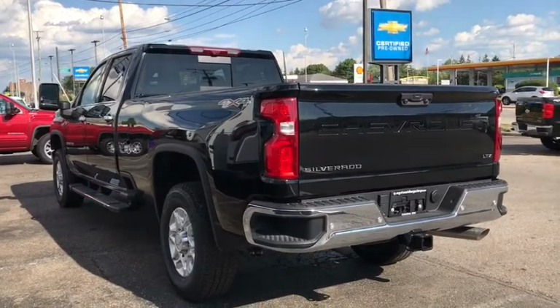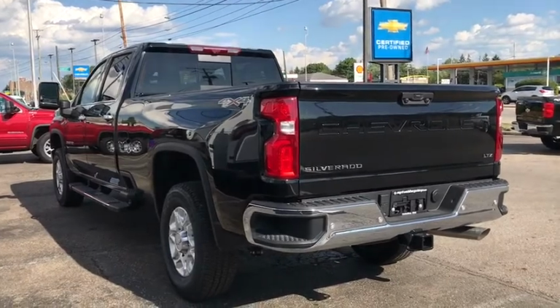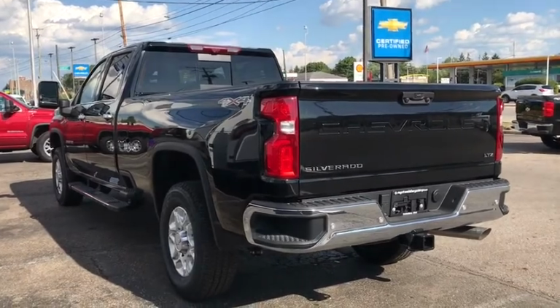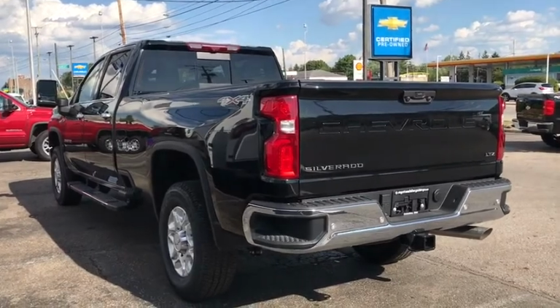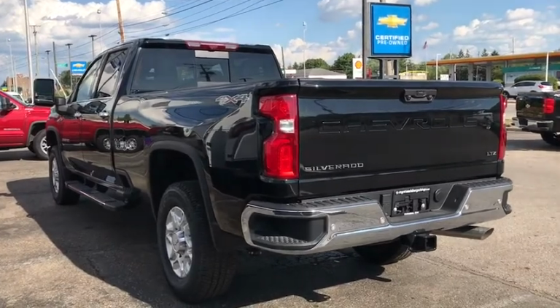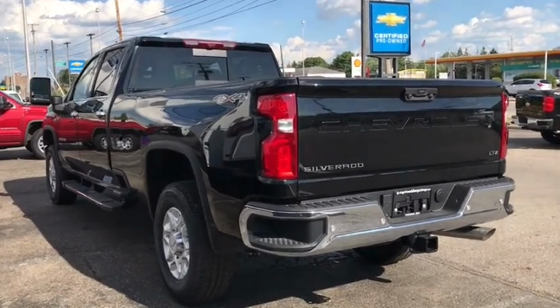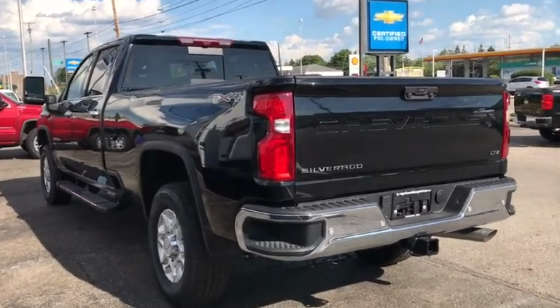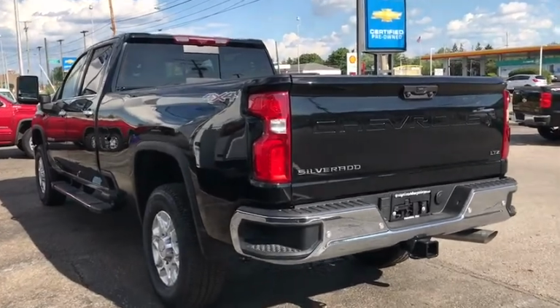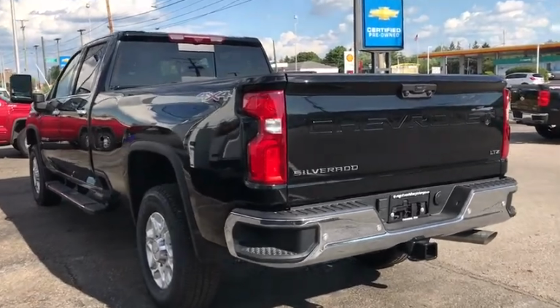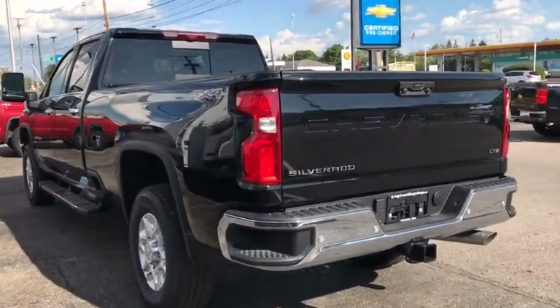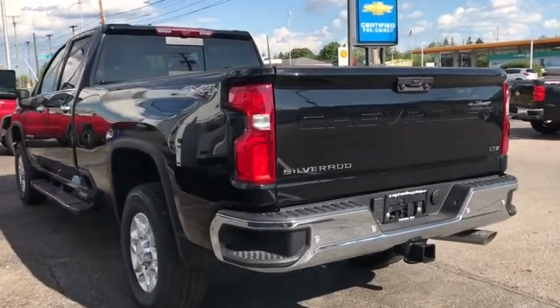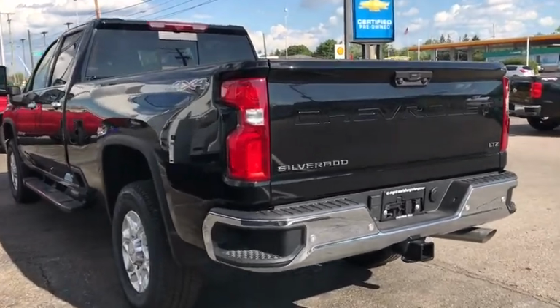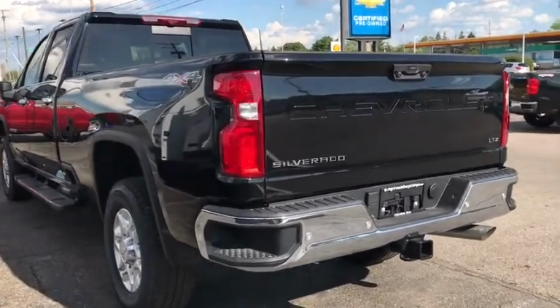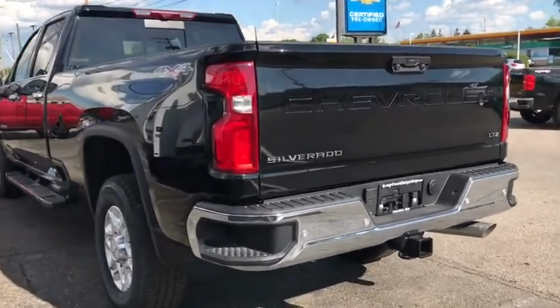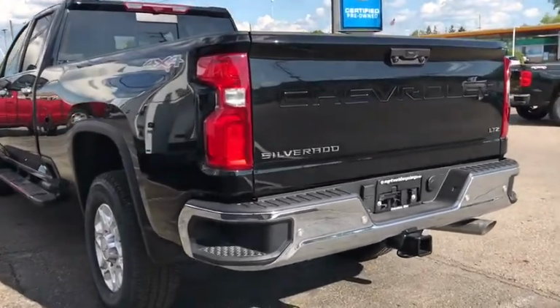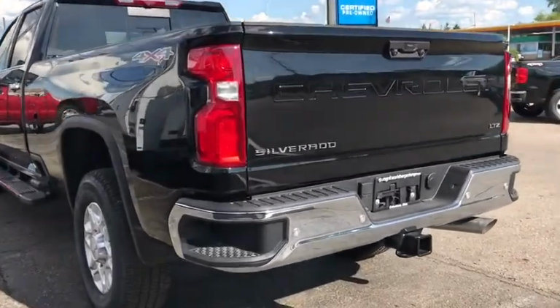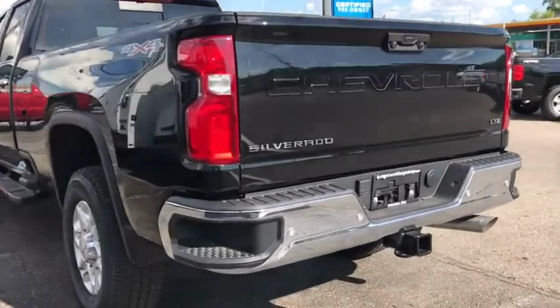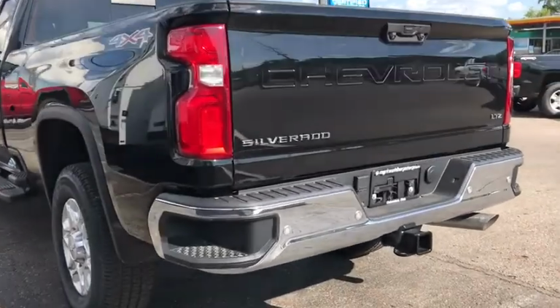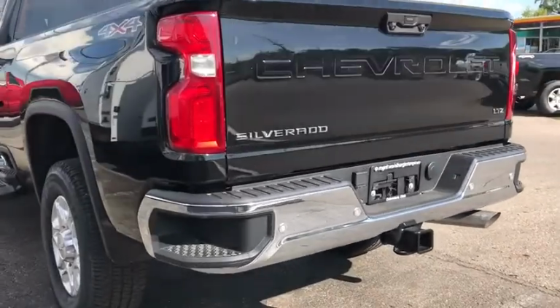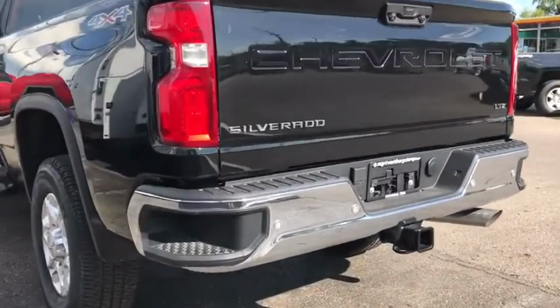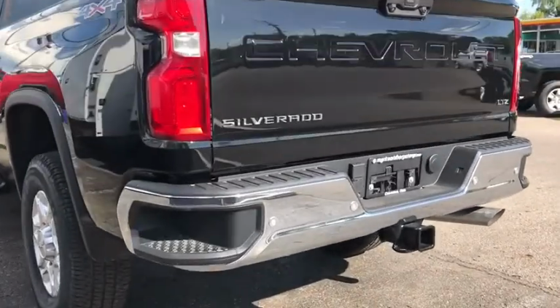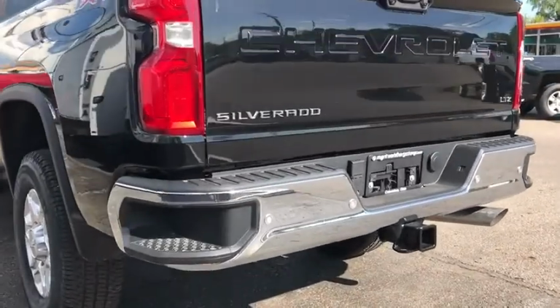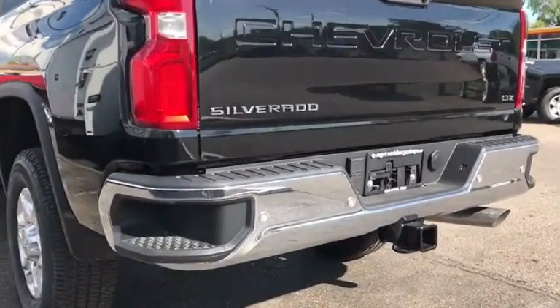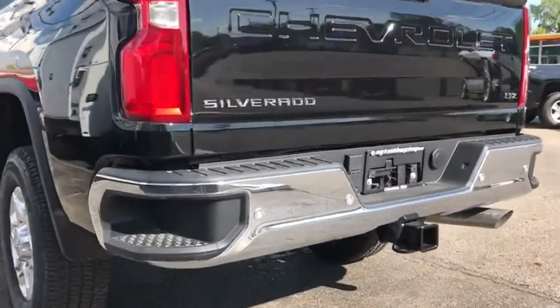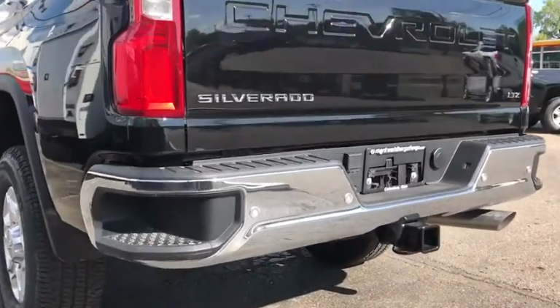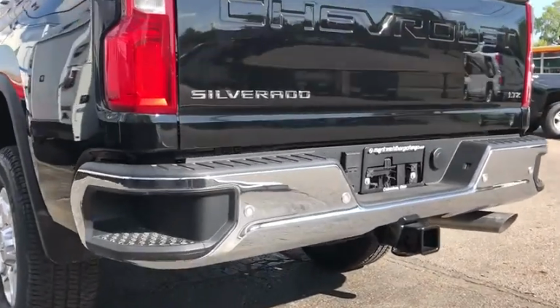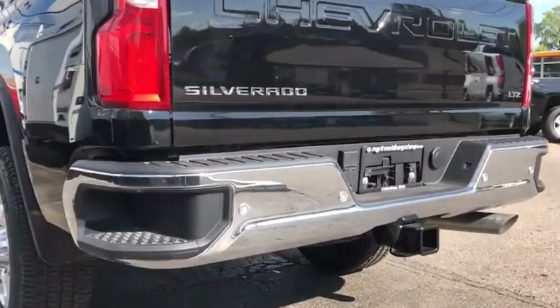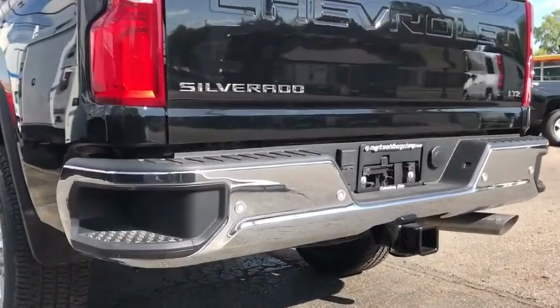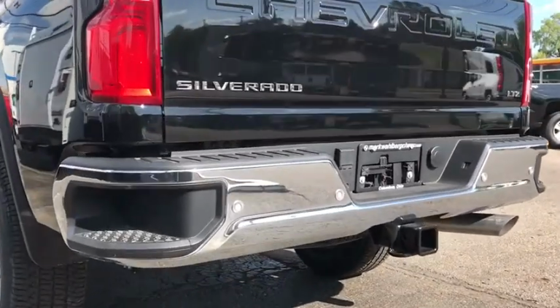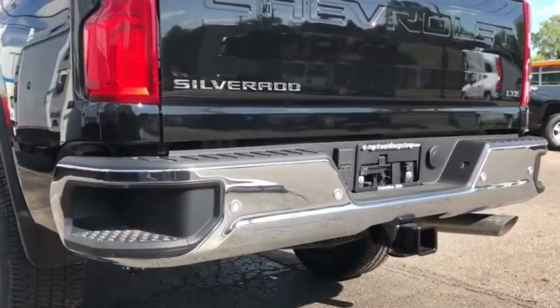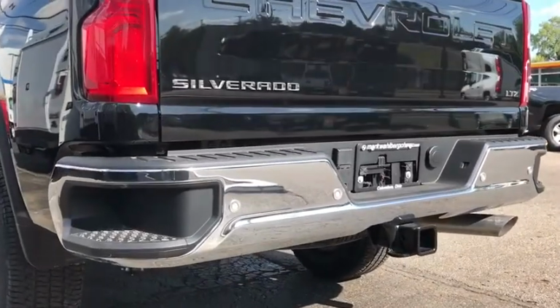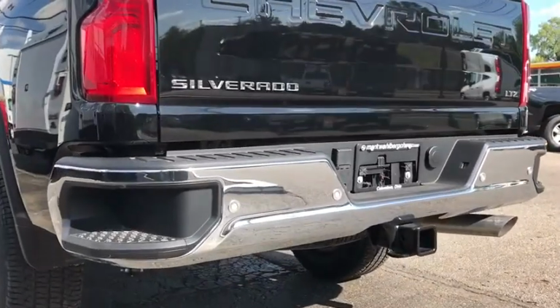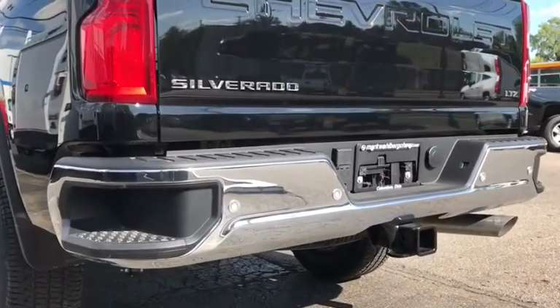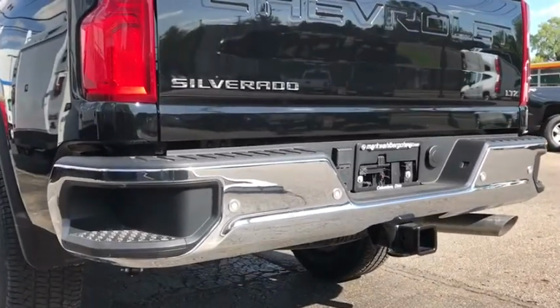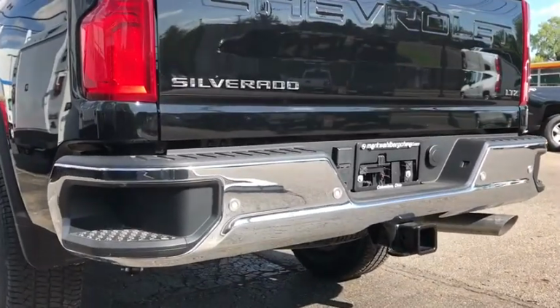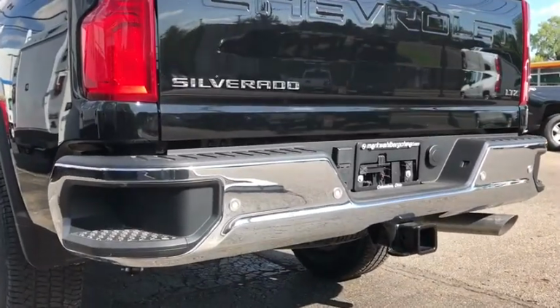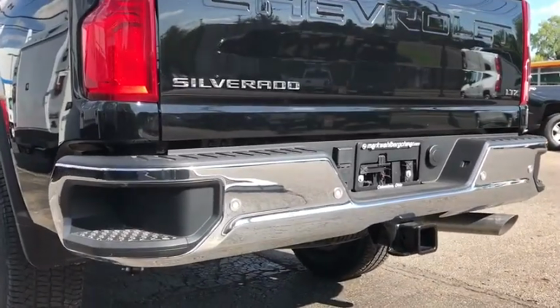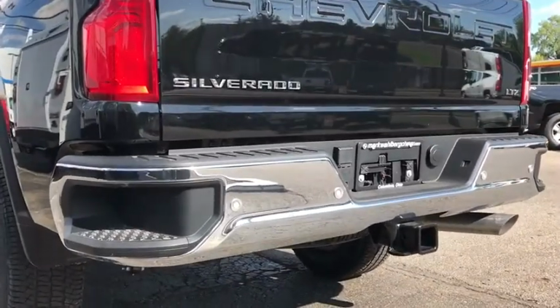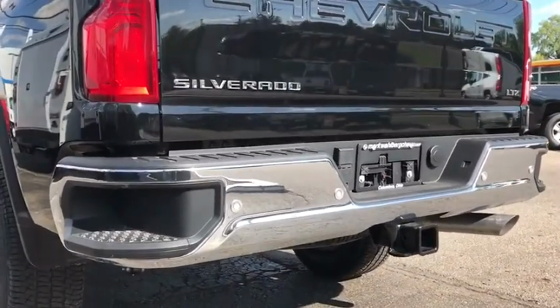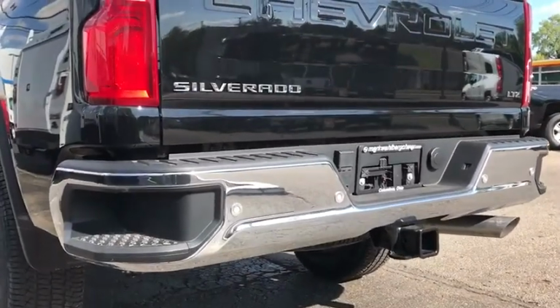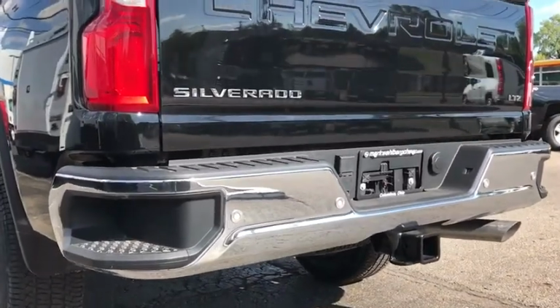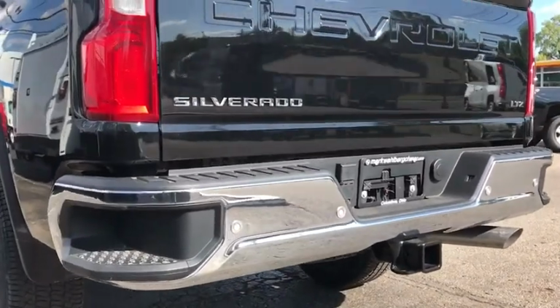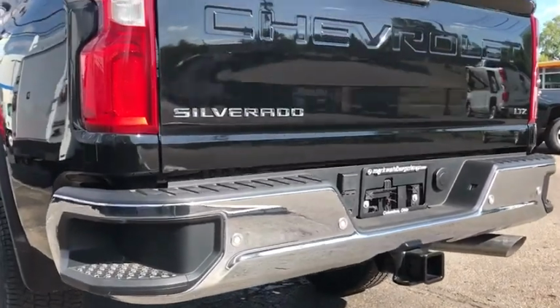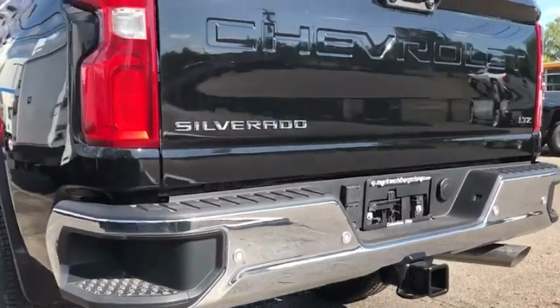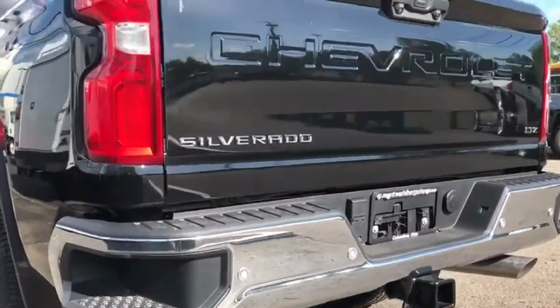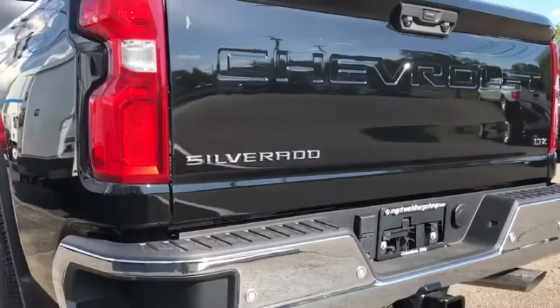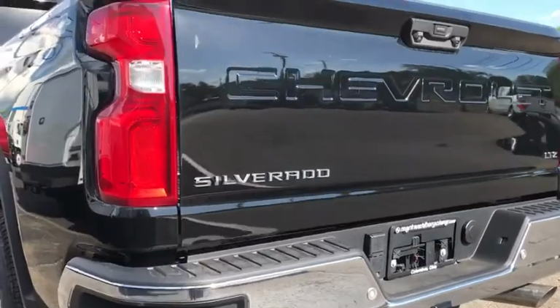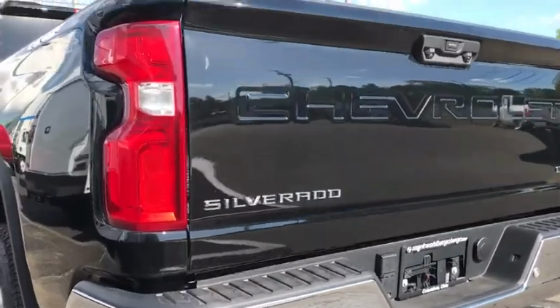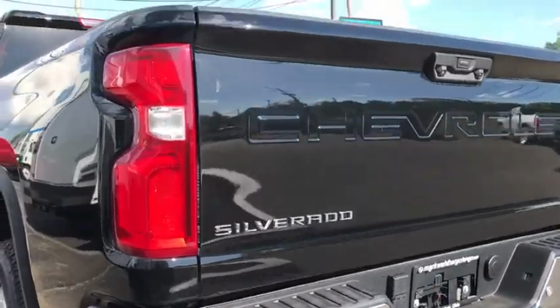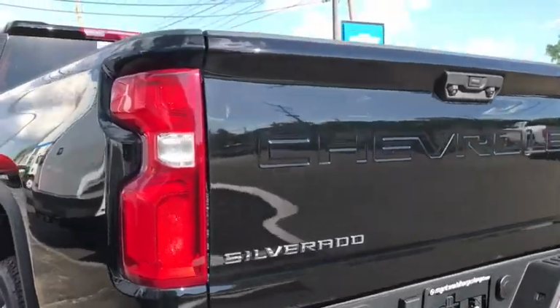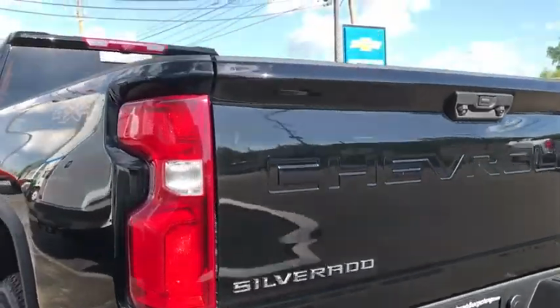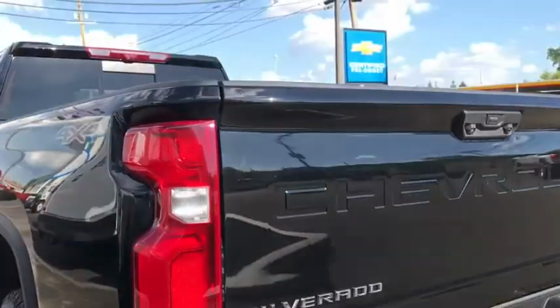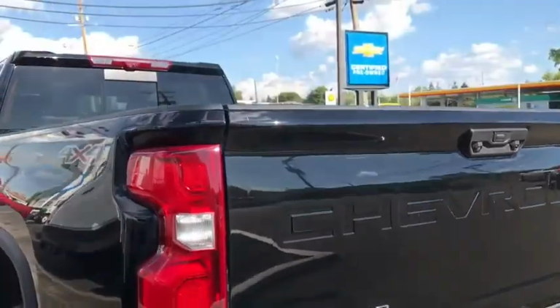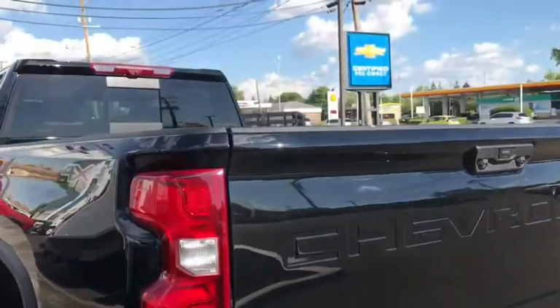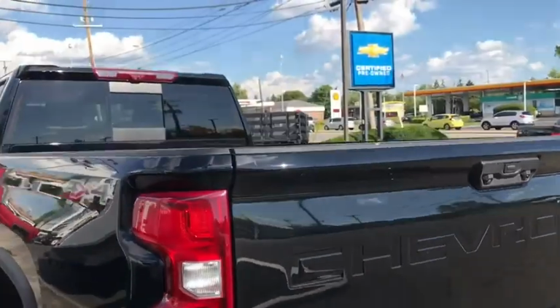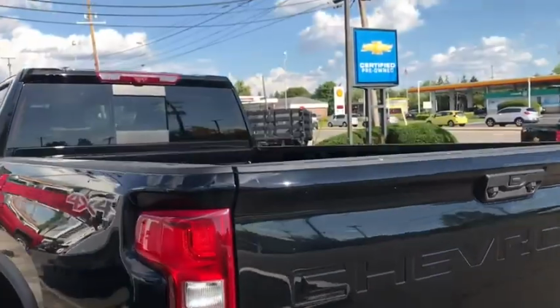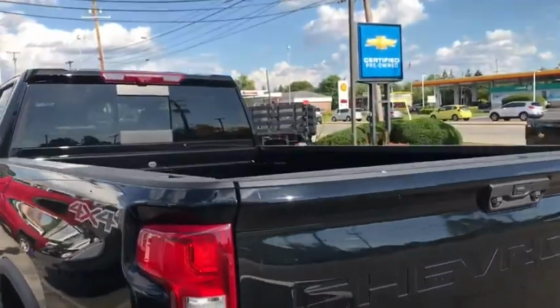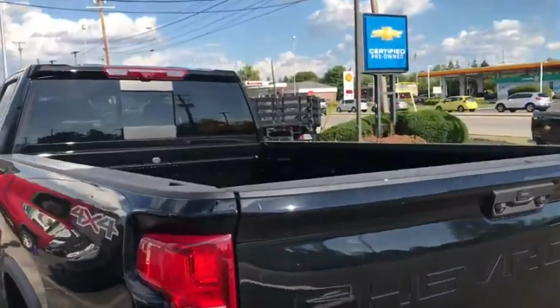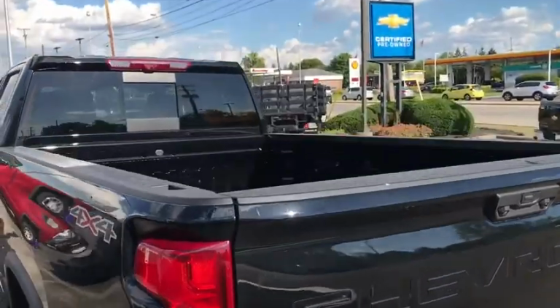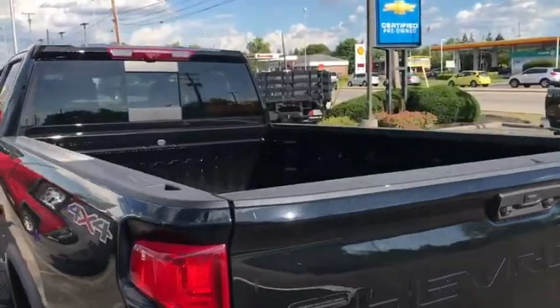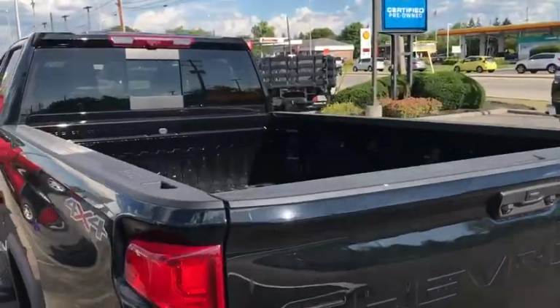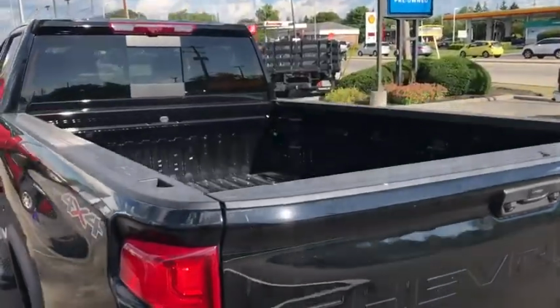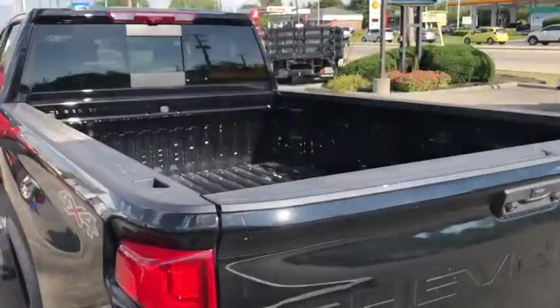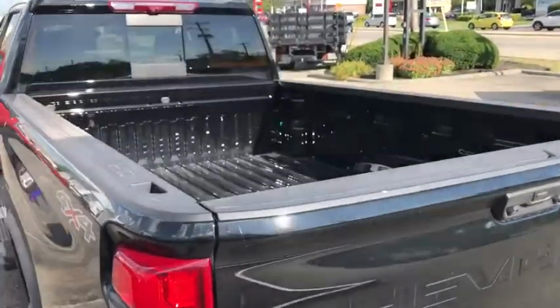Daytime running lights, leather seats, power driver's seat. This beauty will even make your house keys jealous.